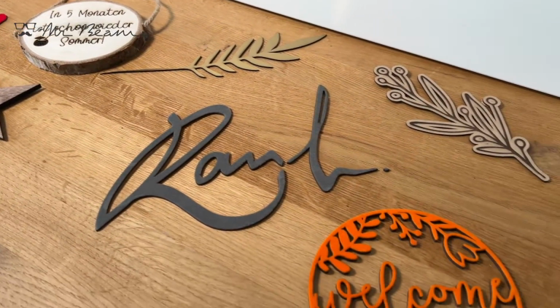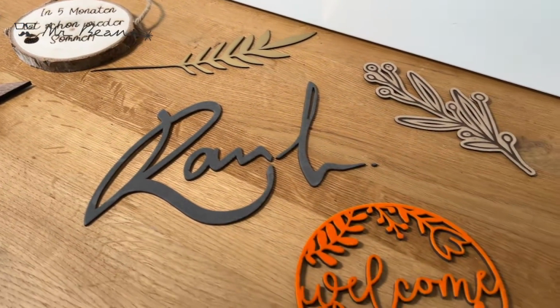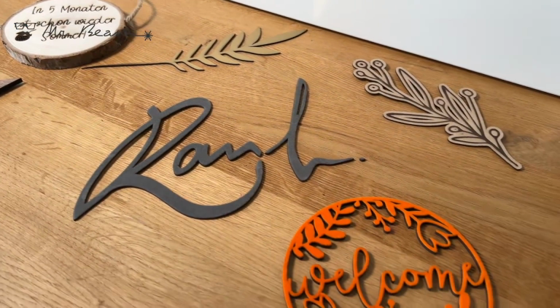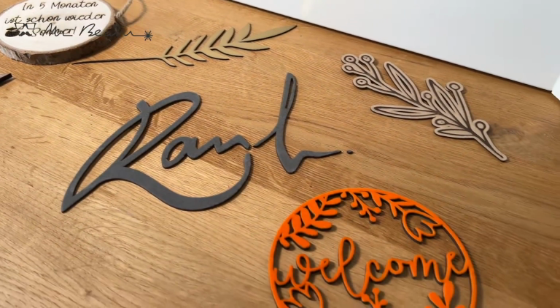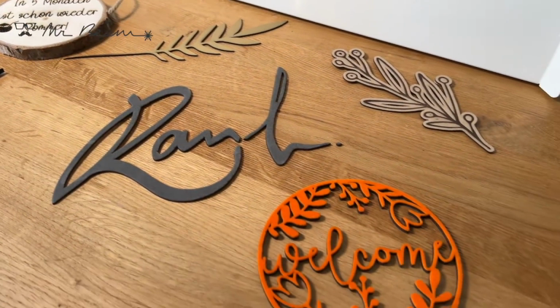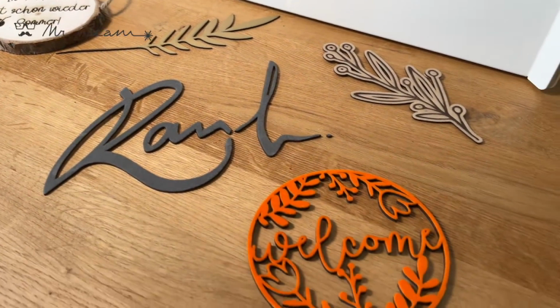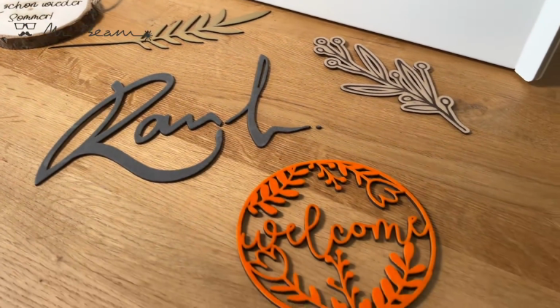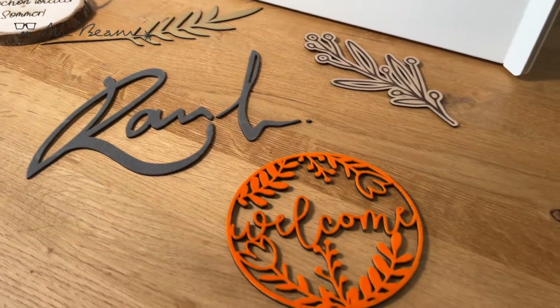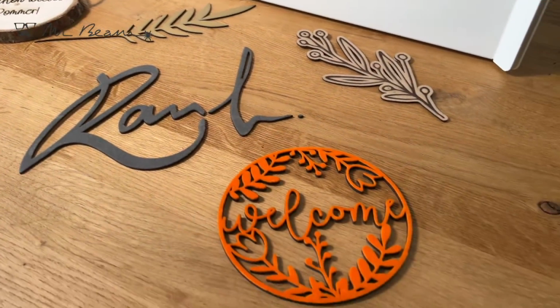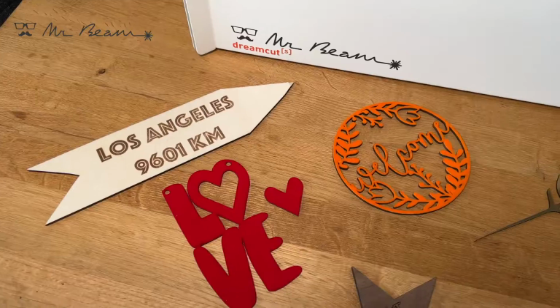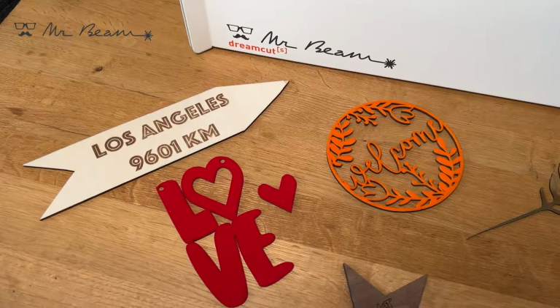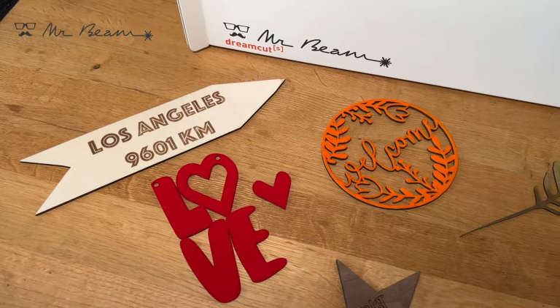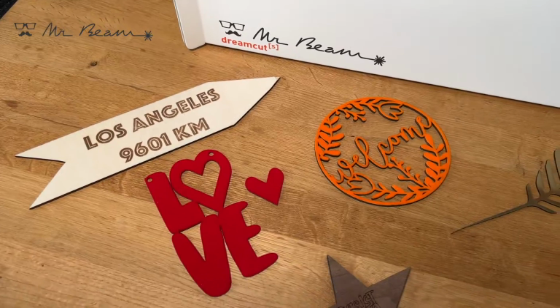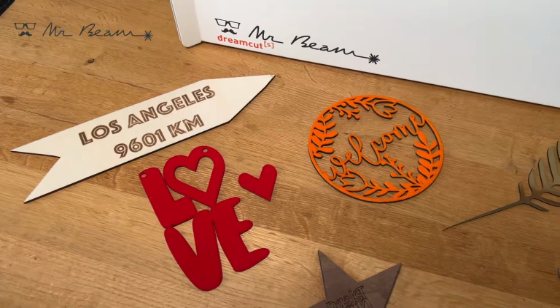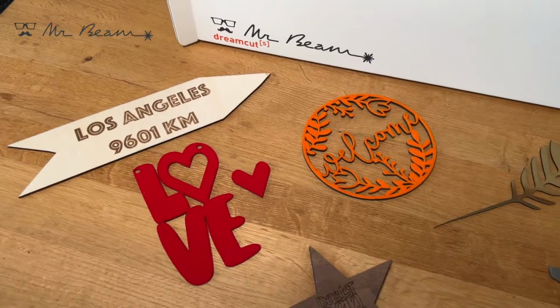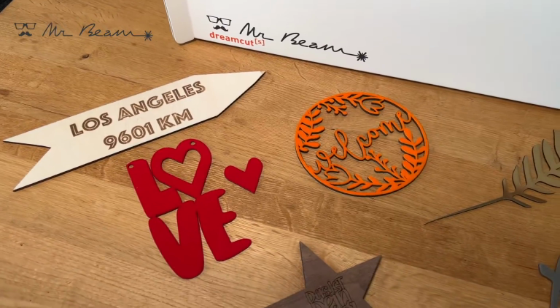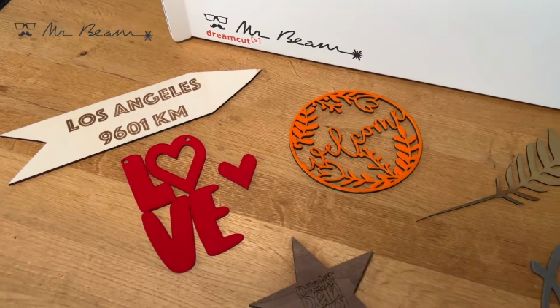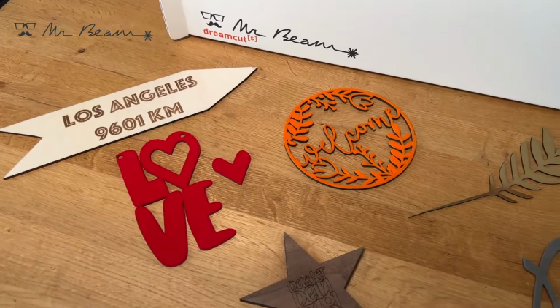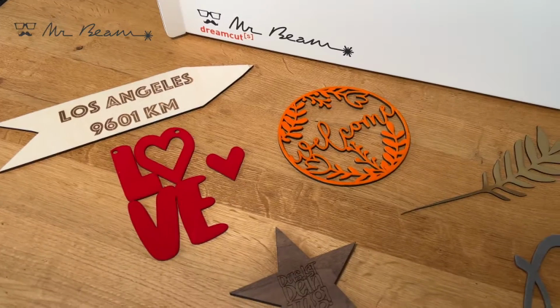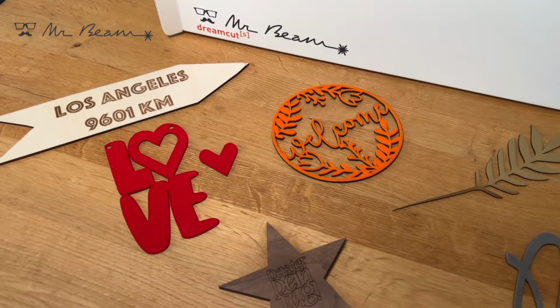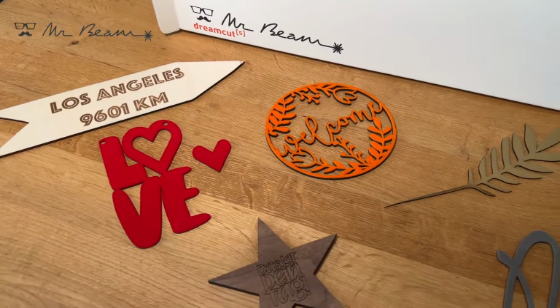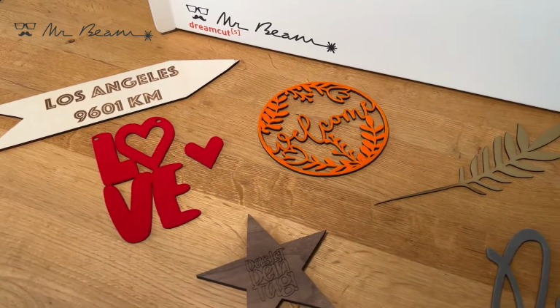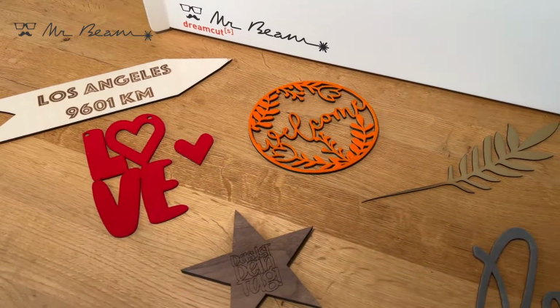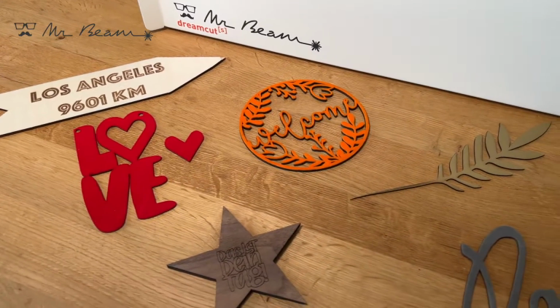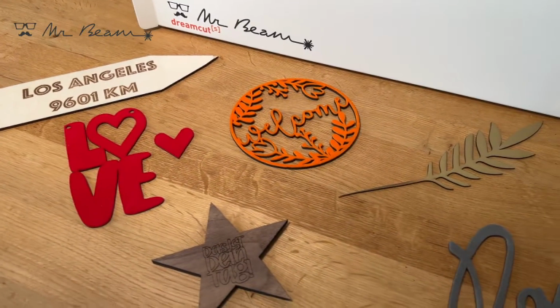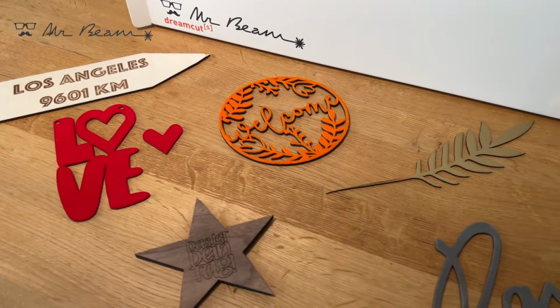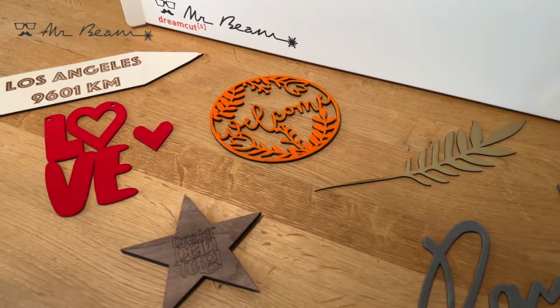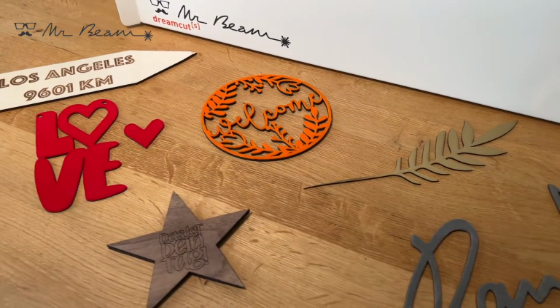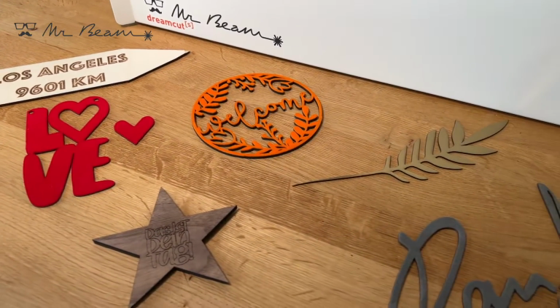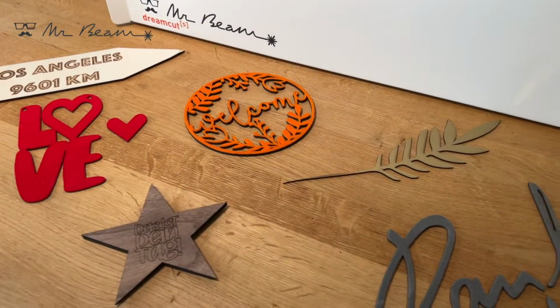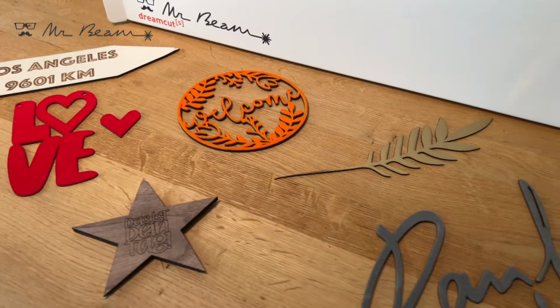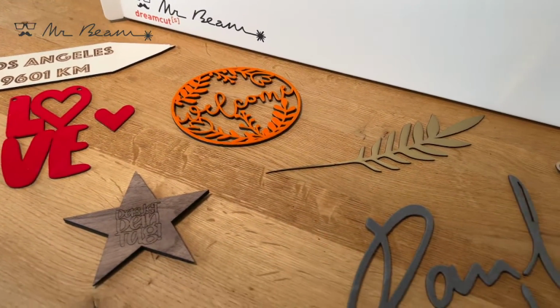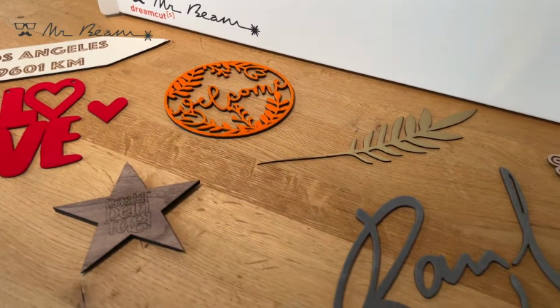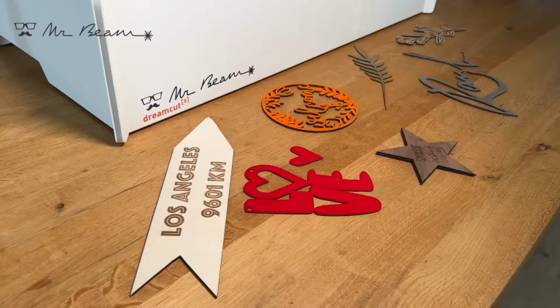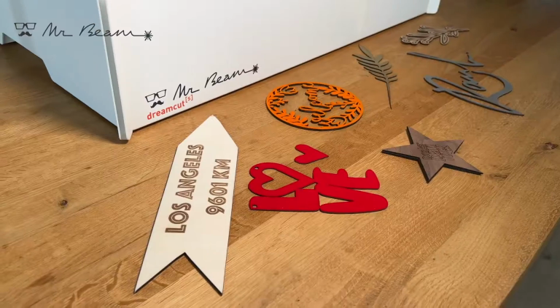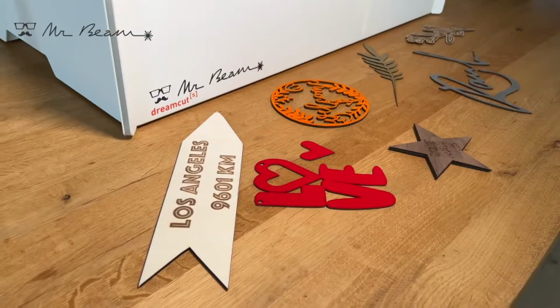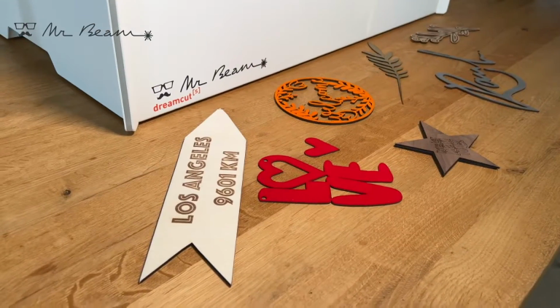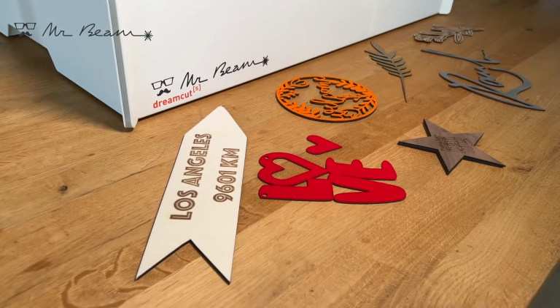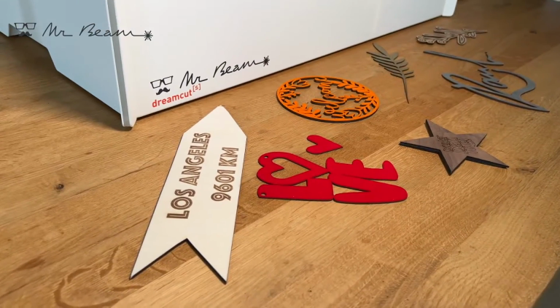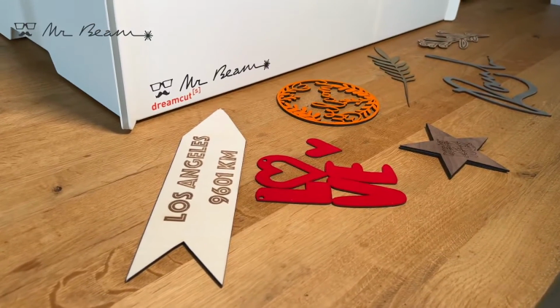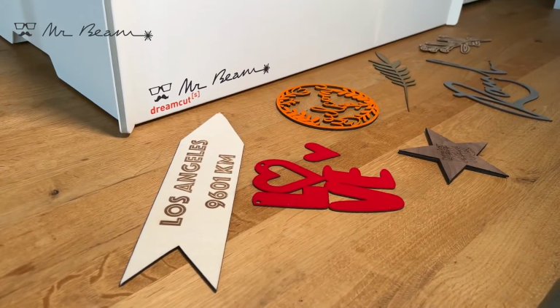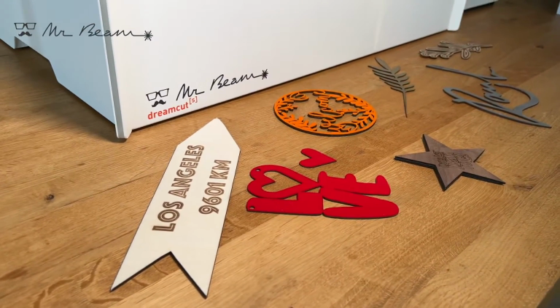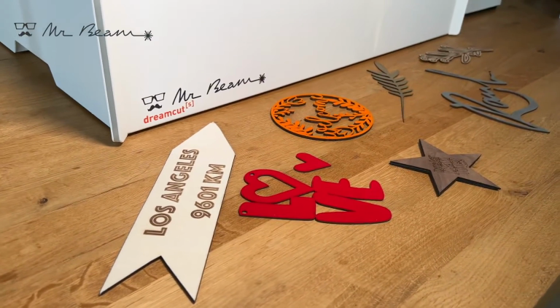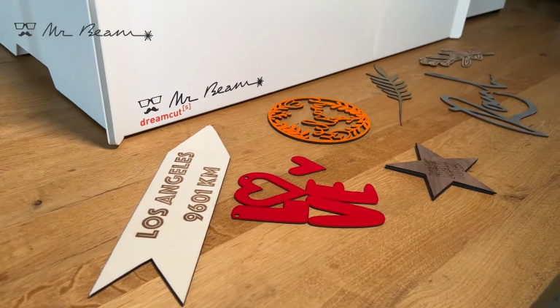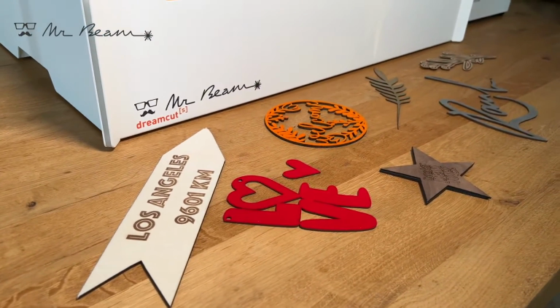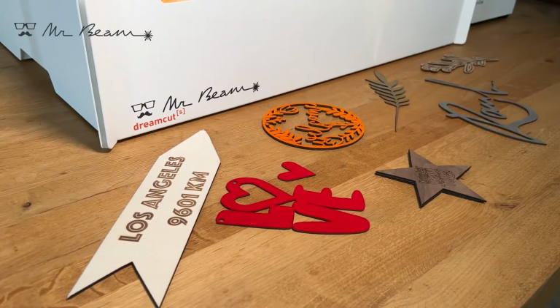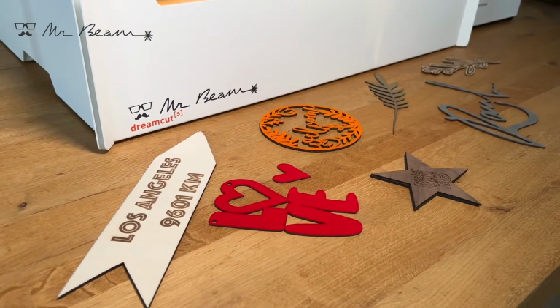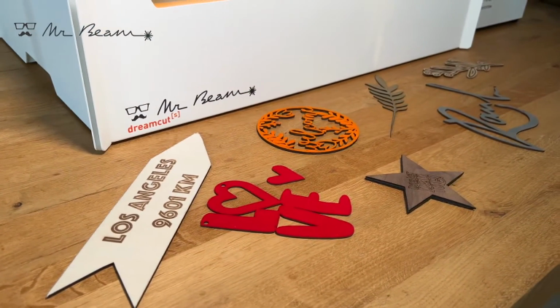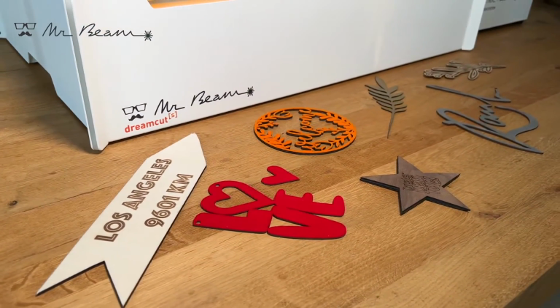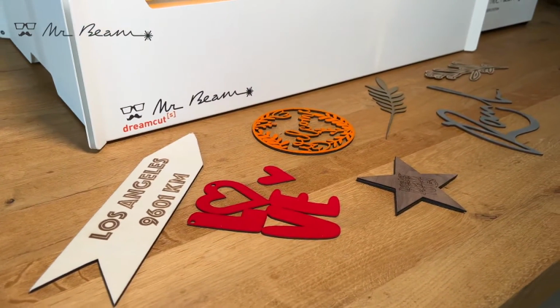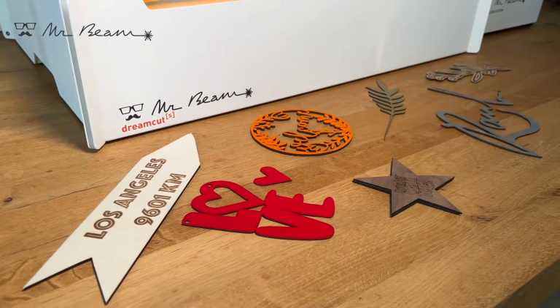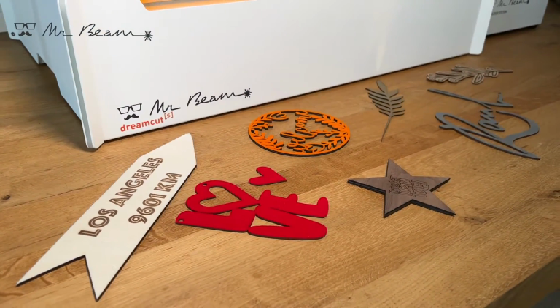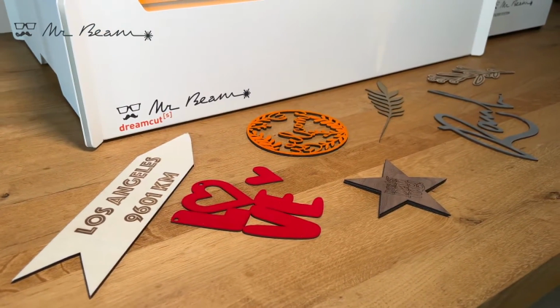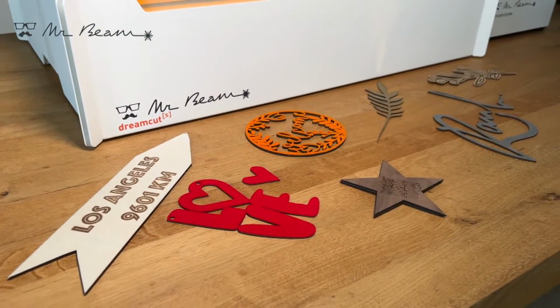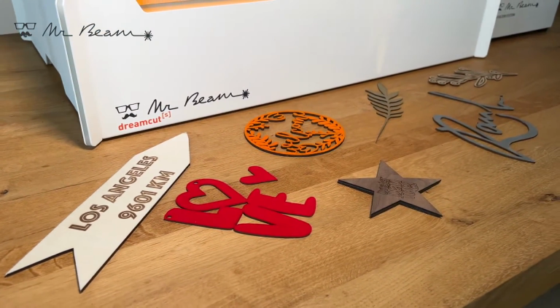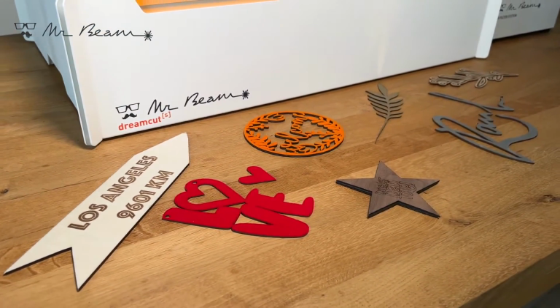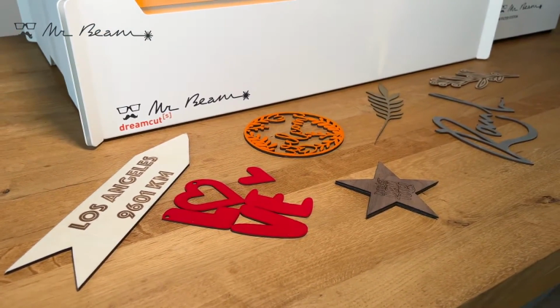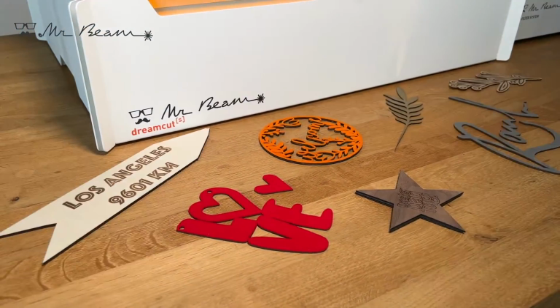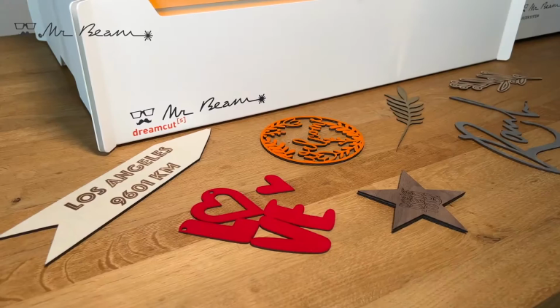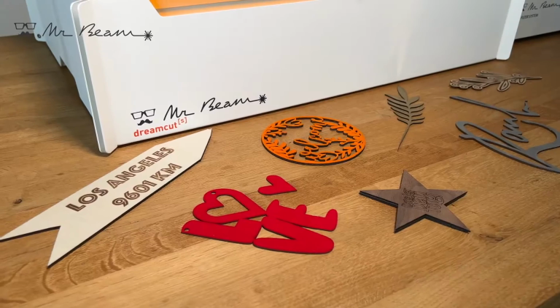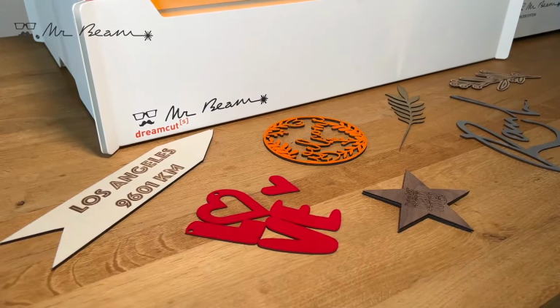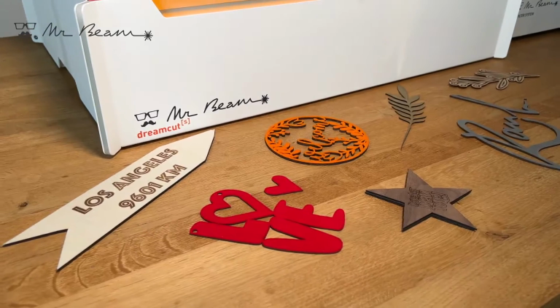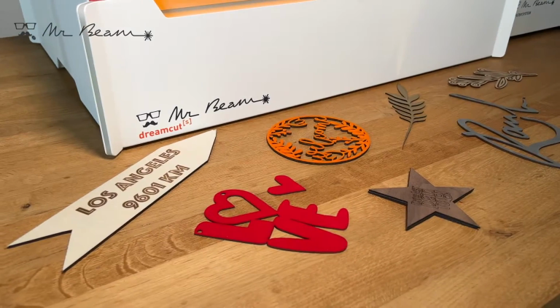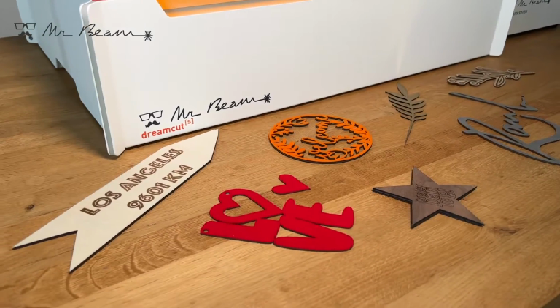The MrBeam is a diode laser cutter and therefore it's ideal for photo engraving, for example on wood.